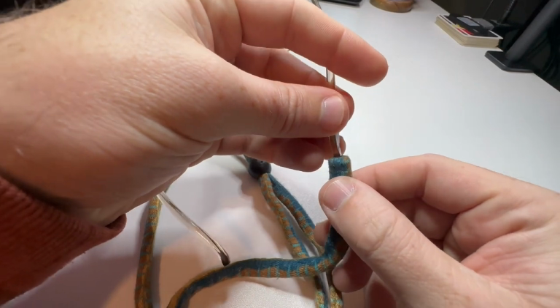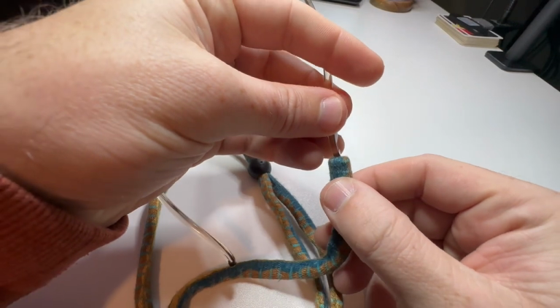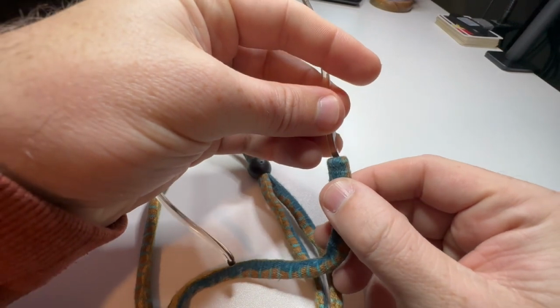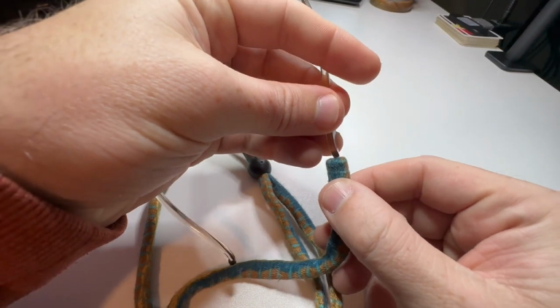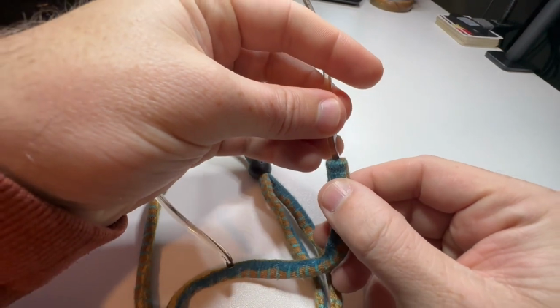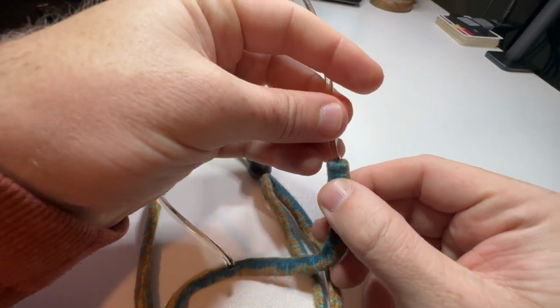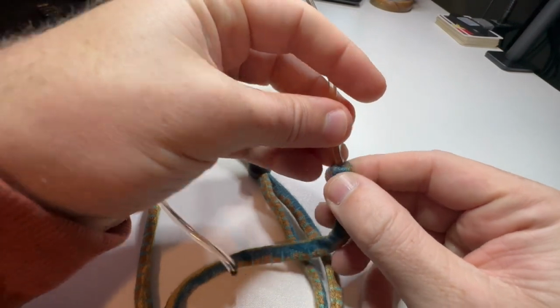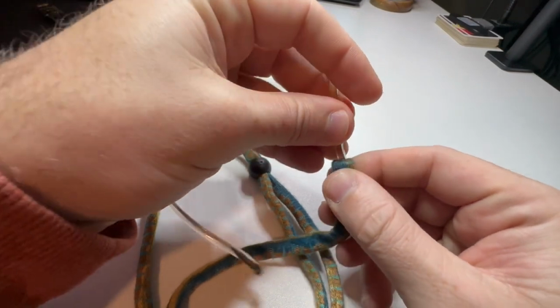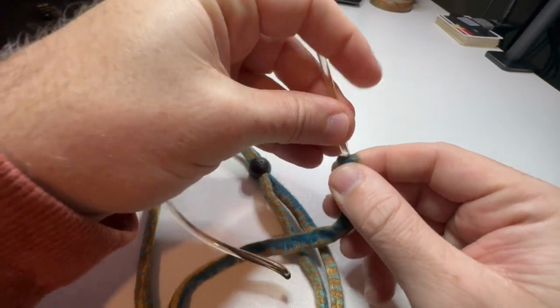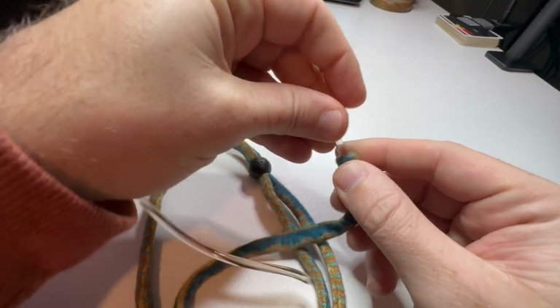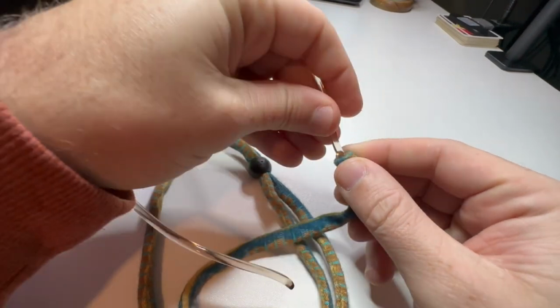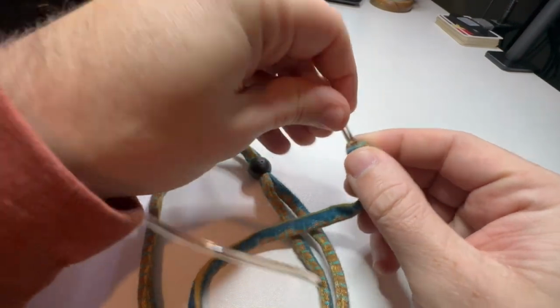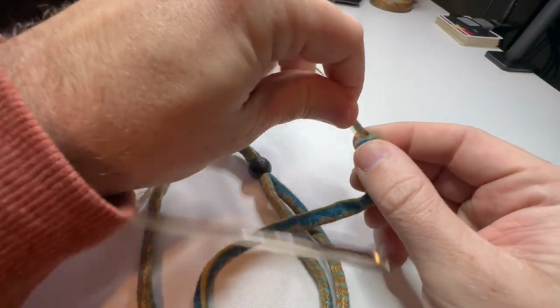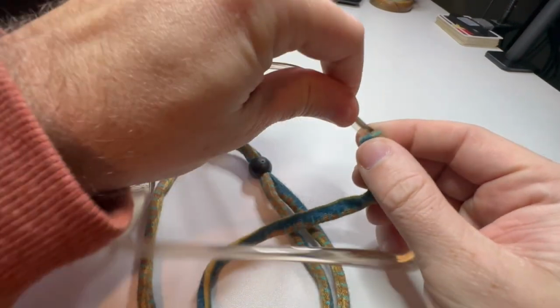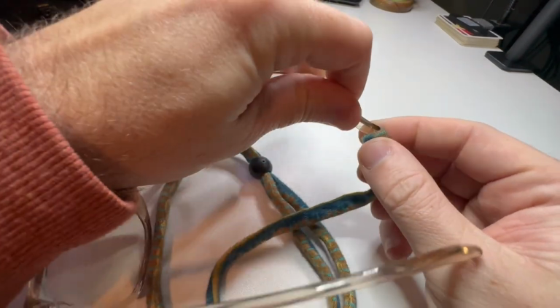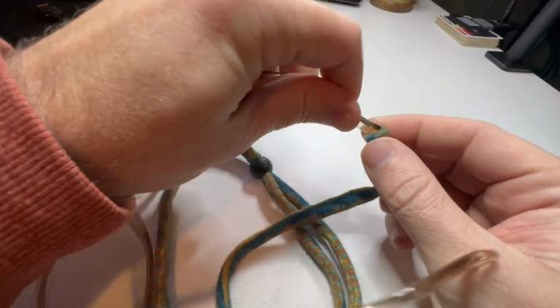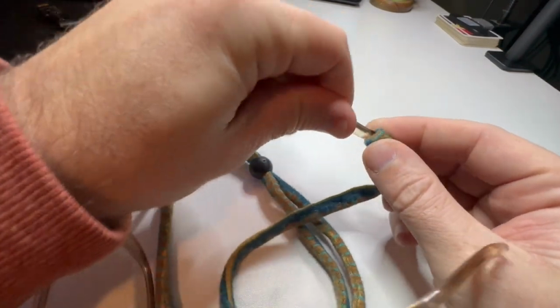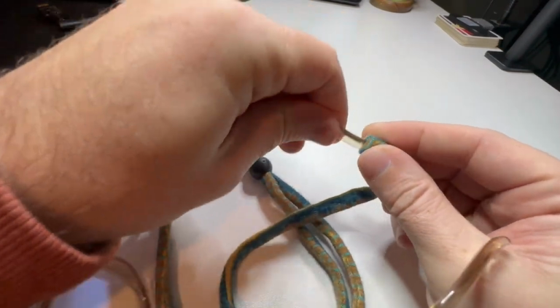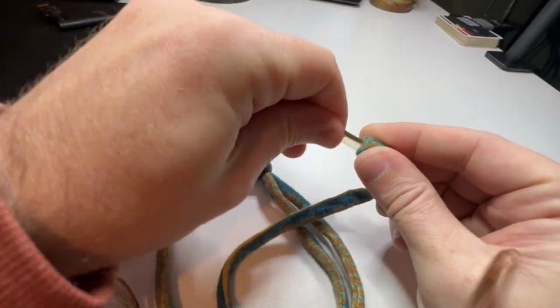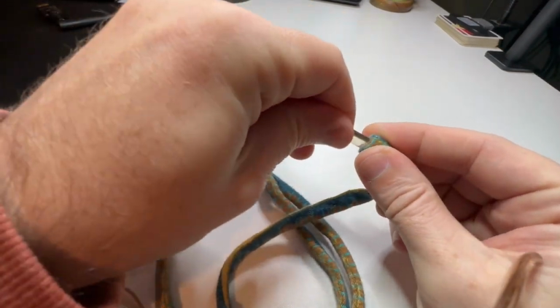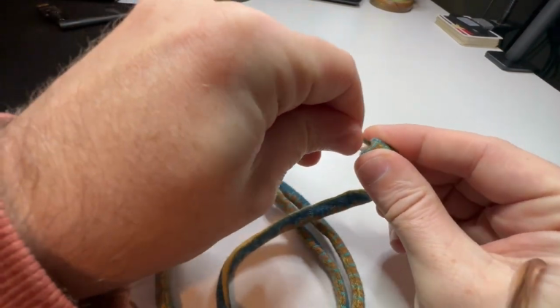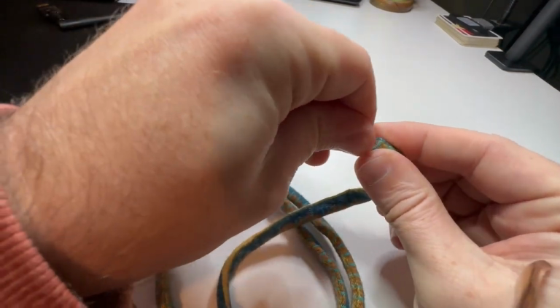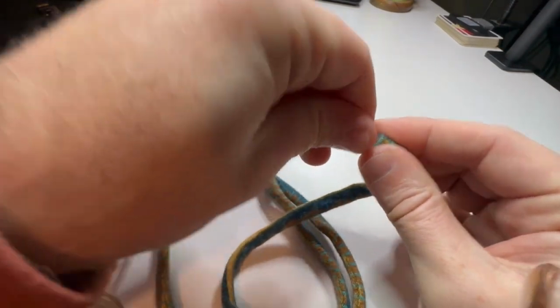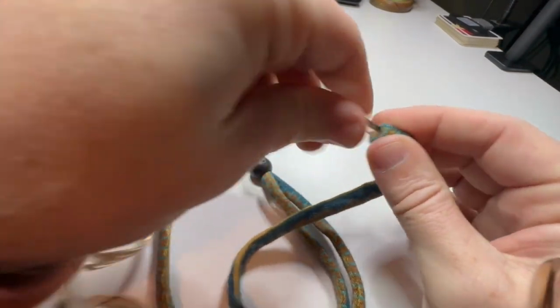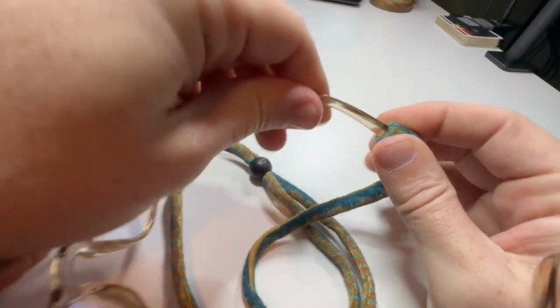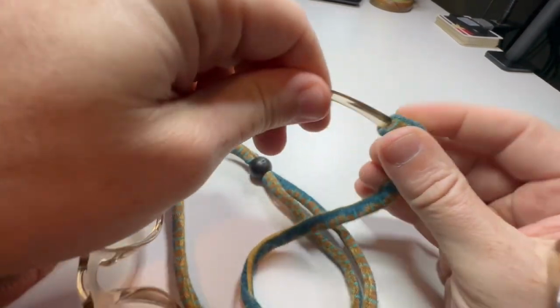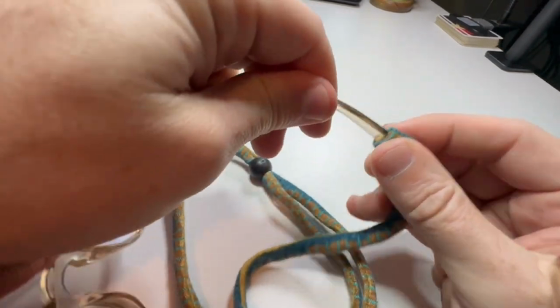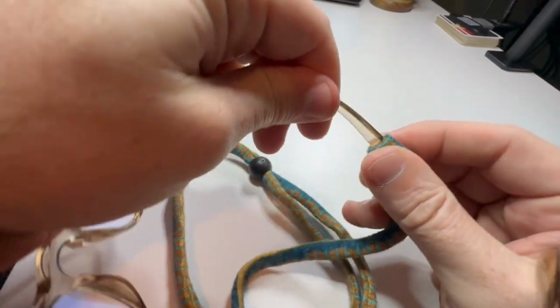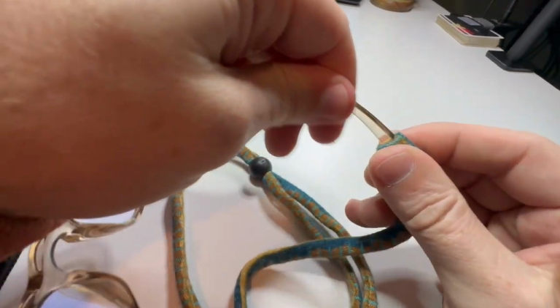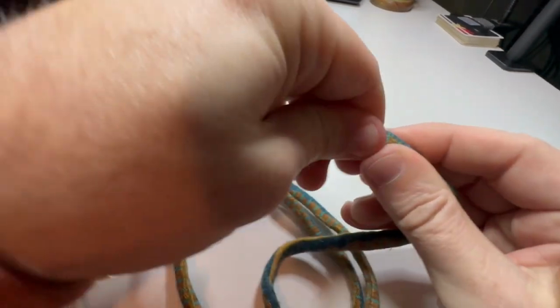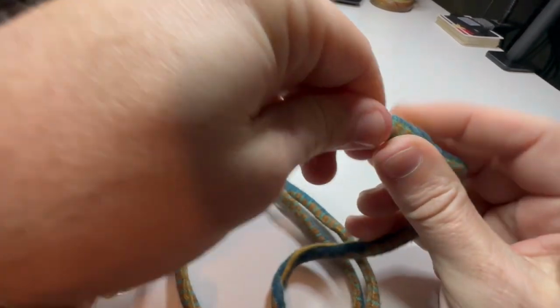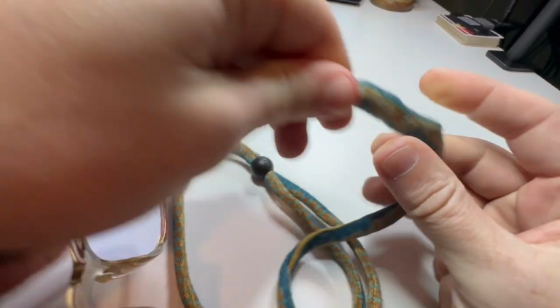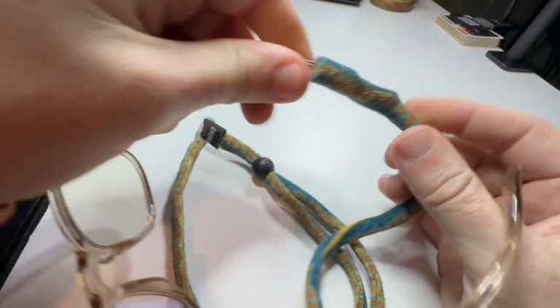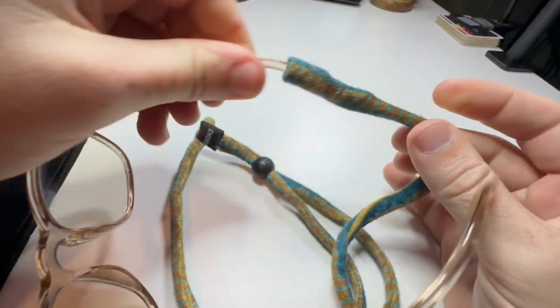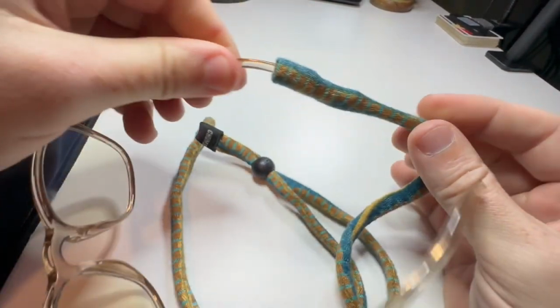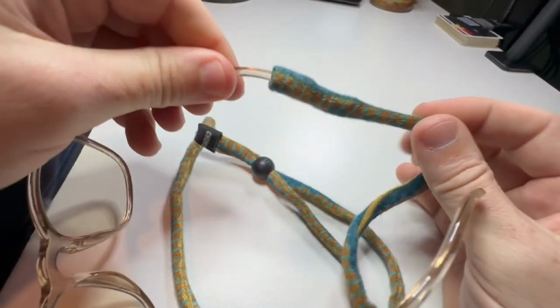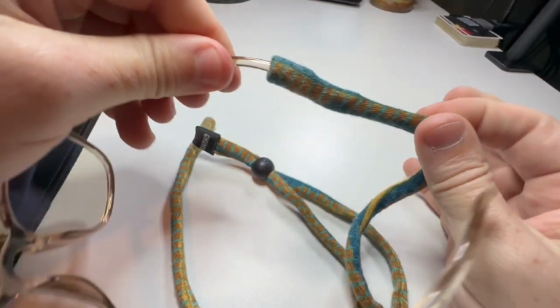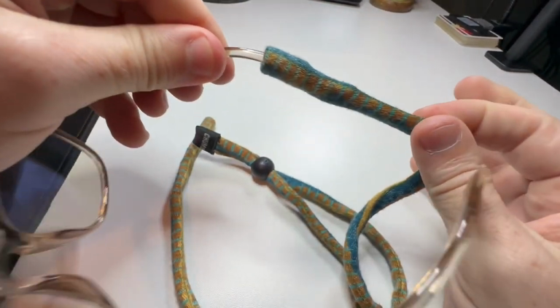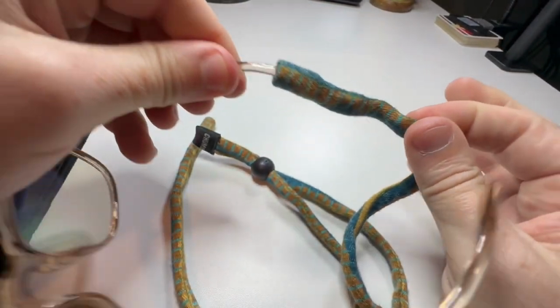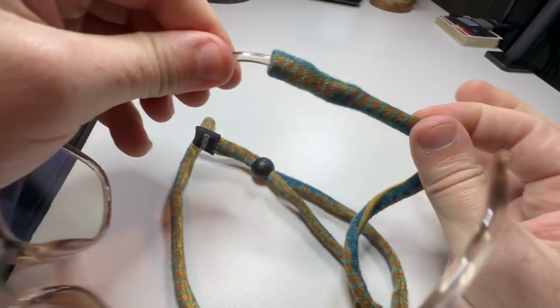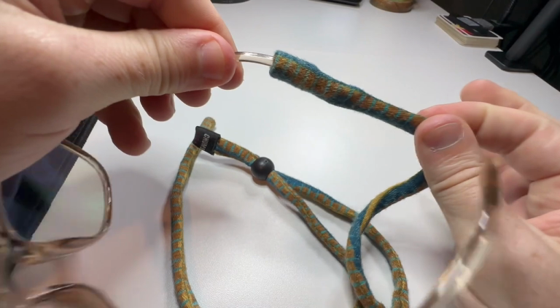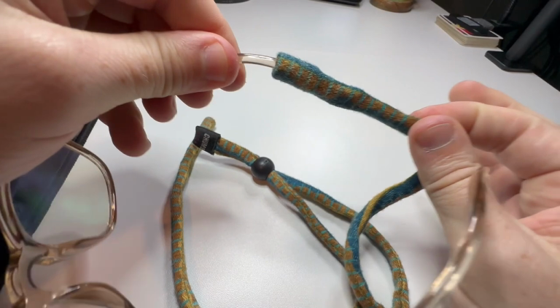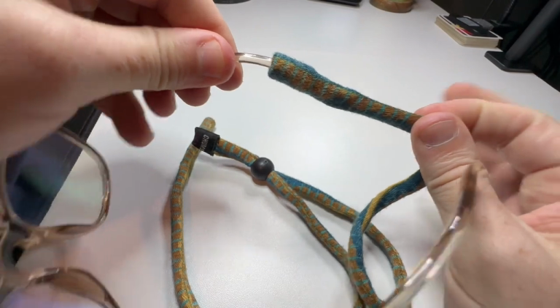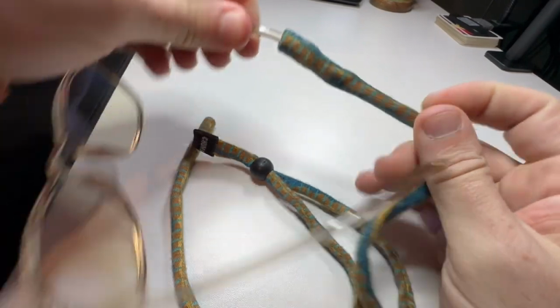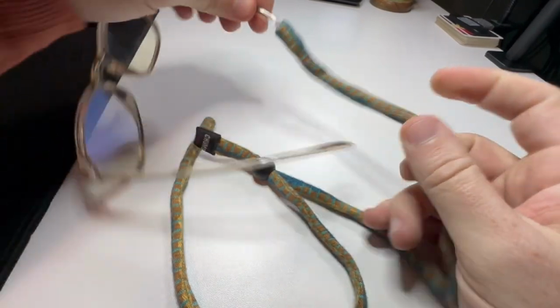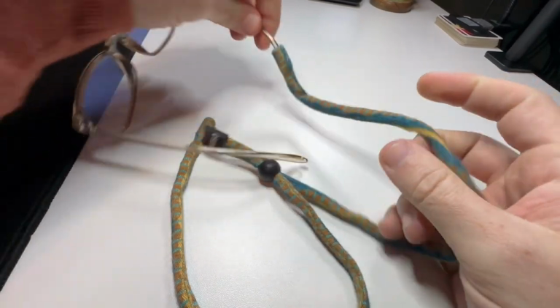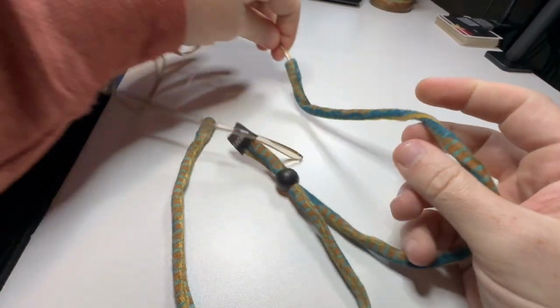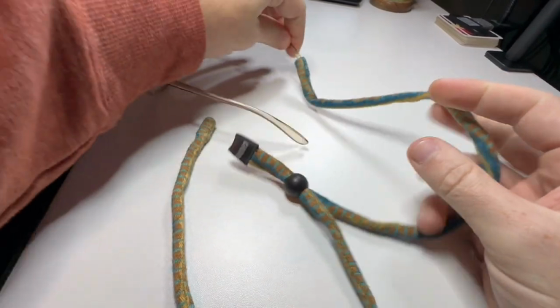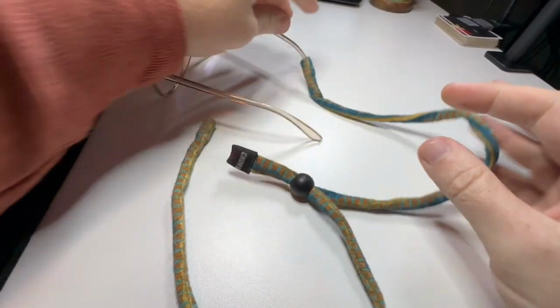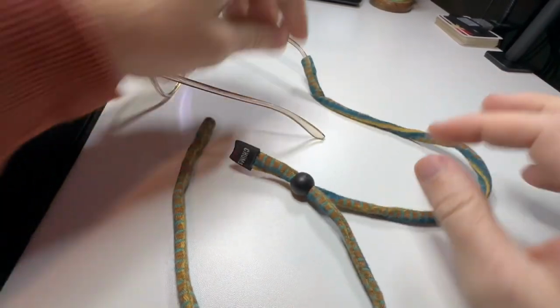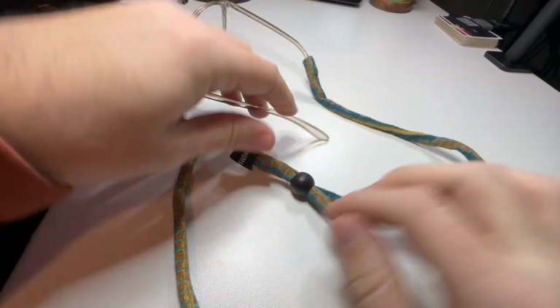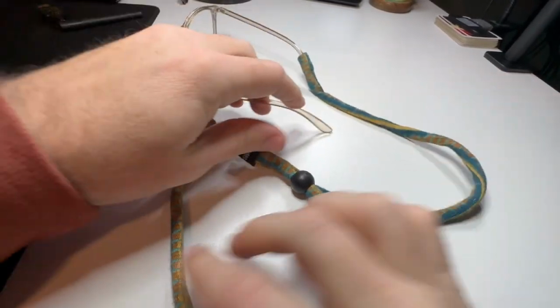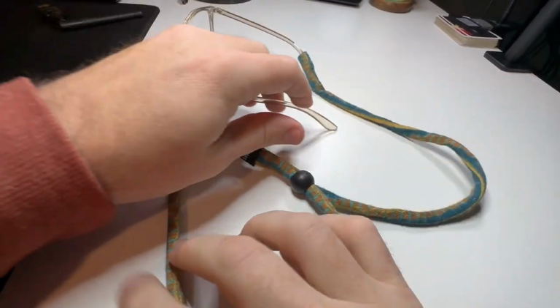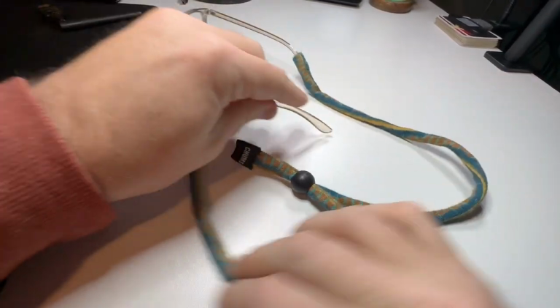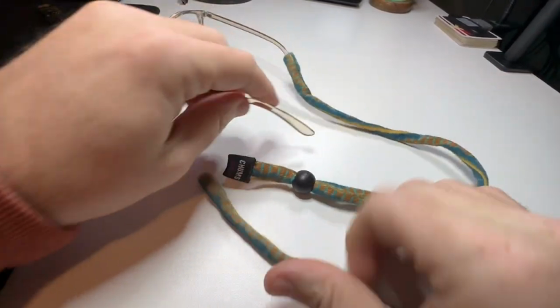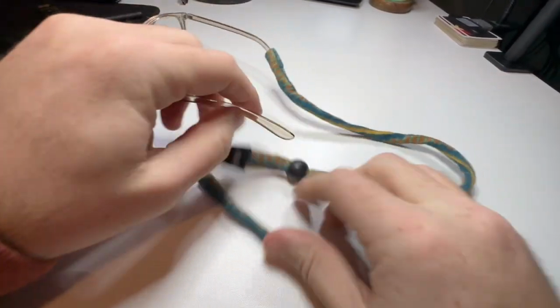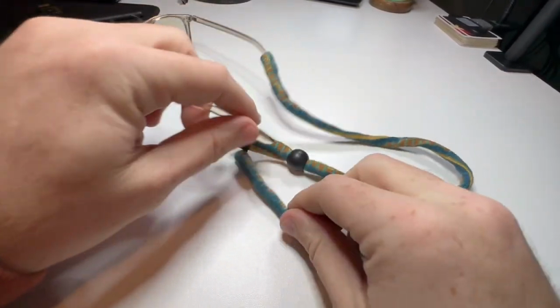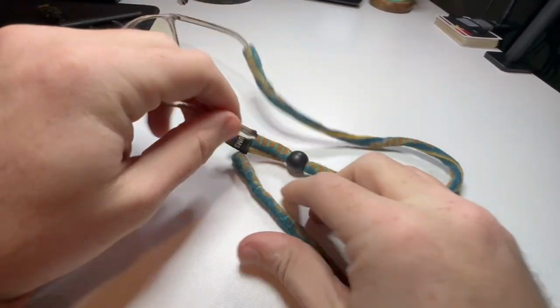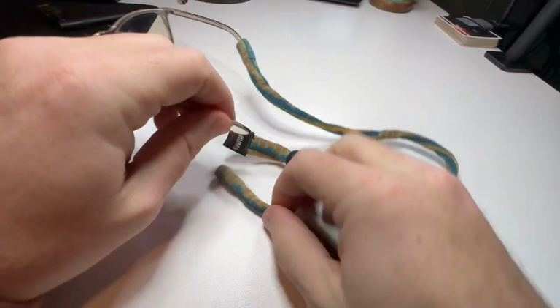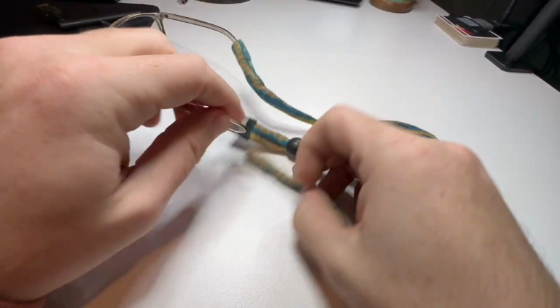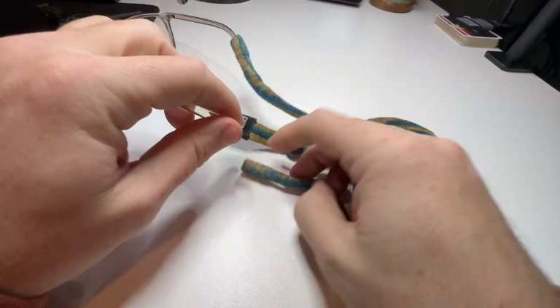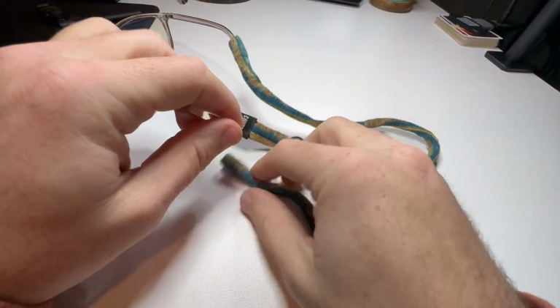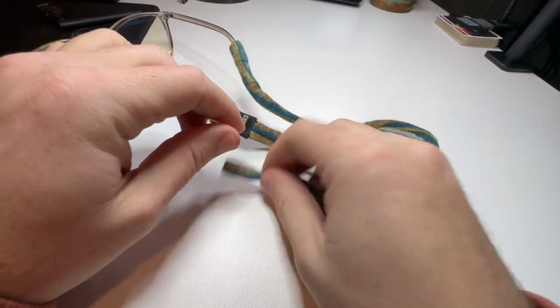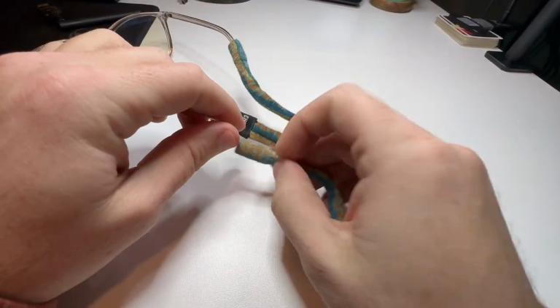All you have to do when you're slipping this on to your glasses is you just get that in there, and then you can see it's not going to come off, which is the whole point of this.